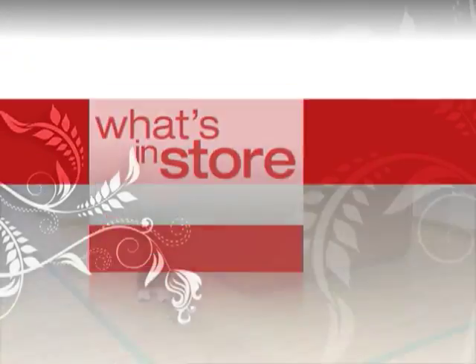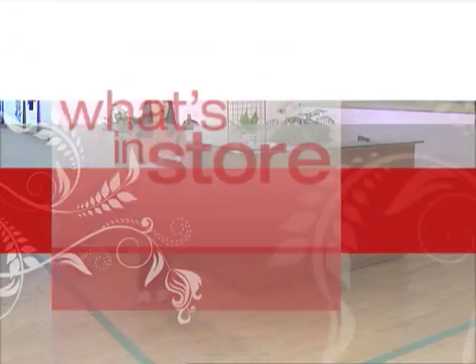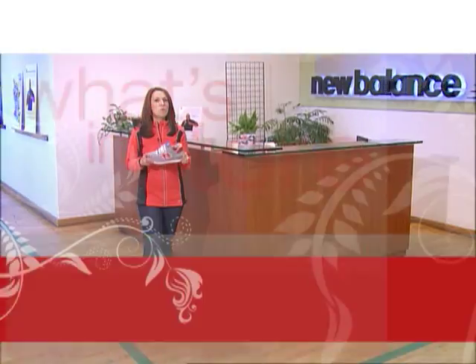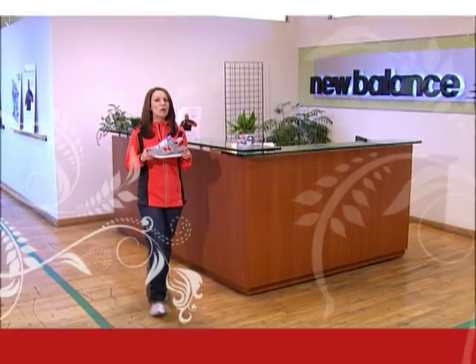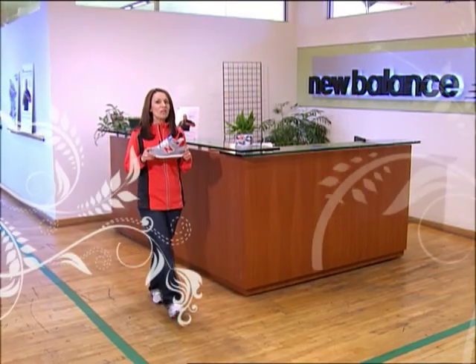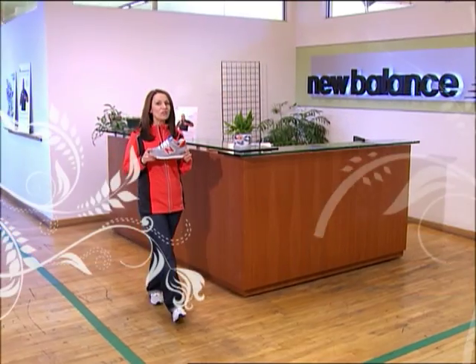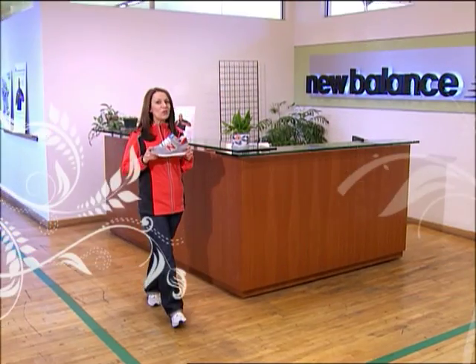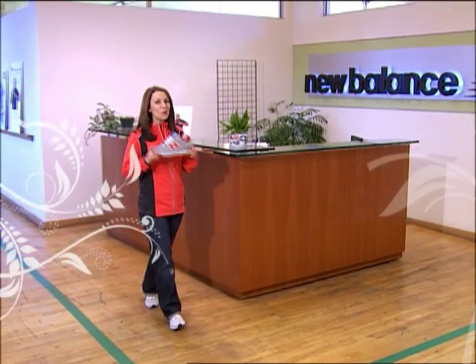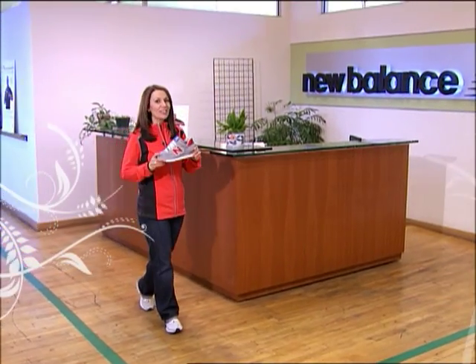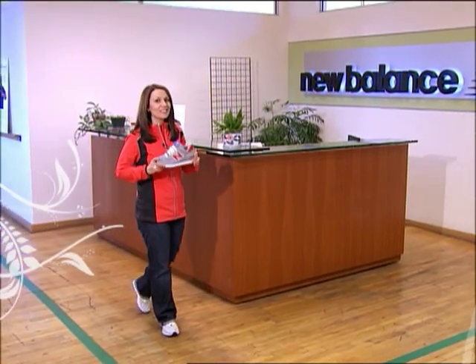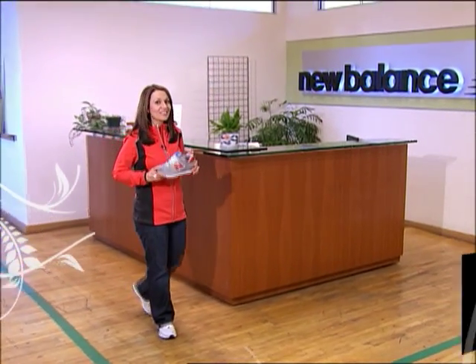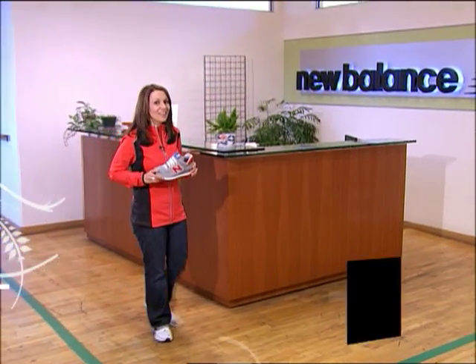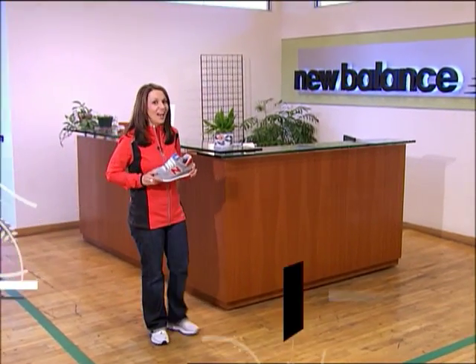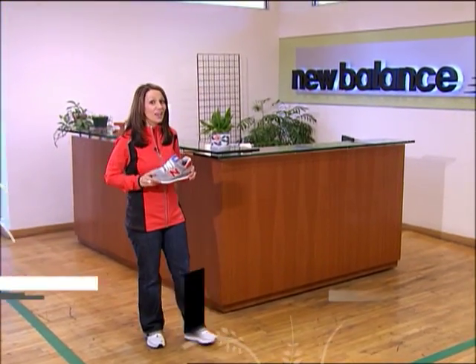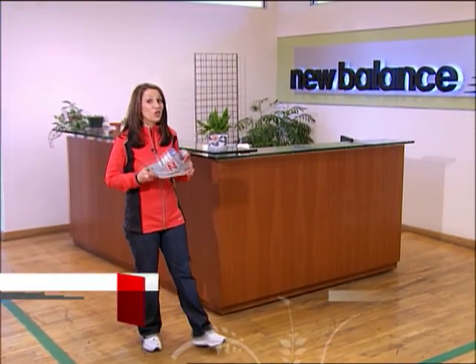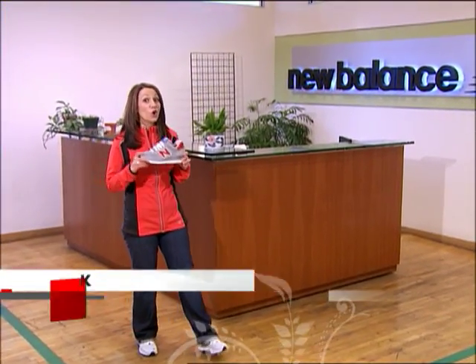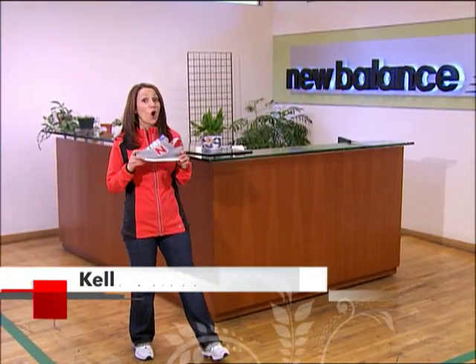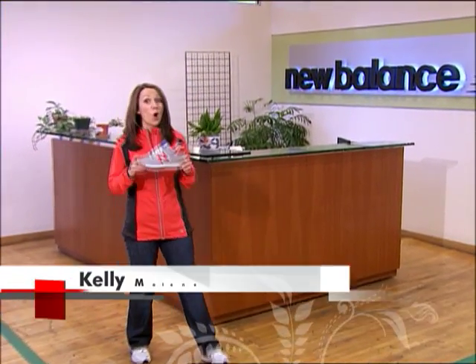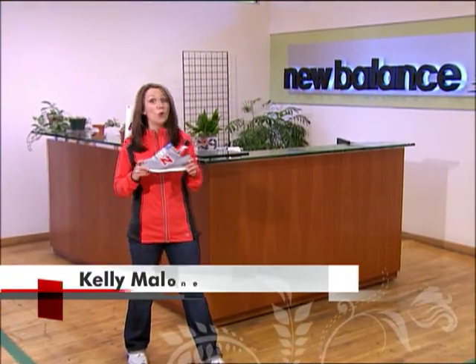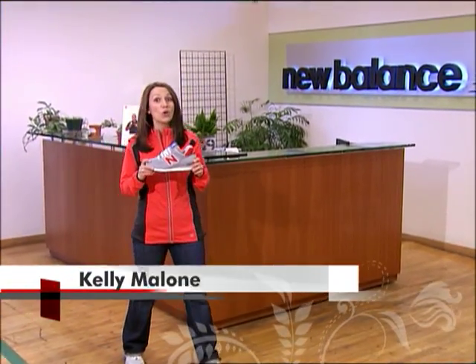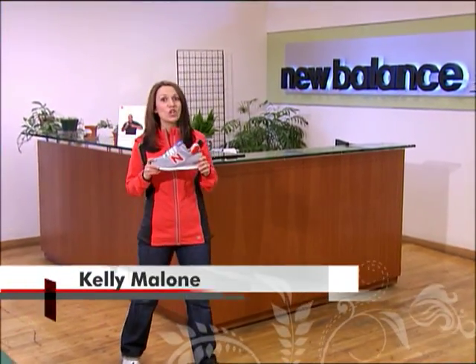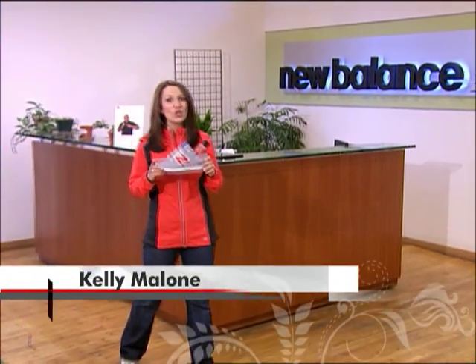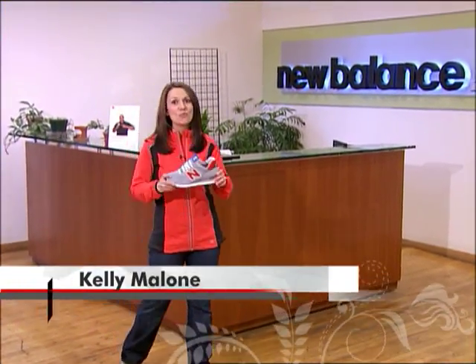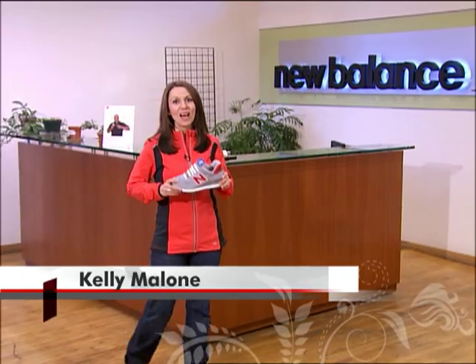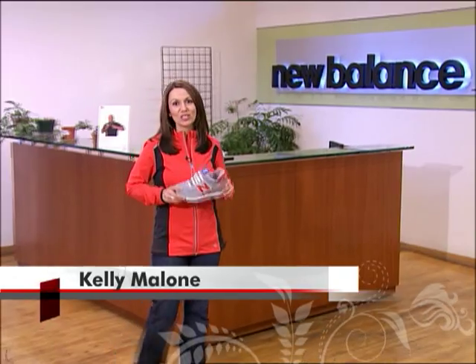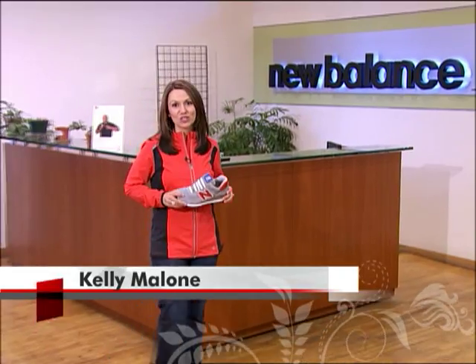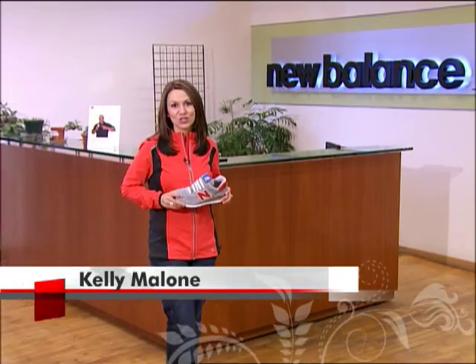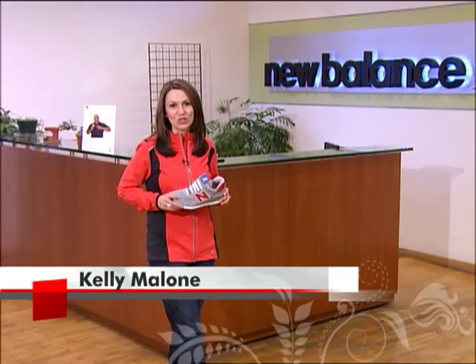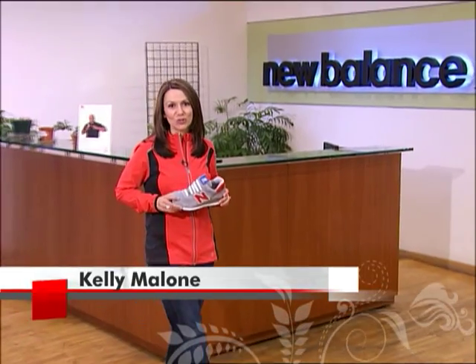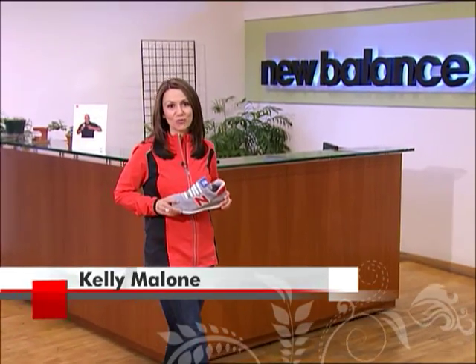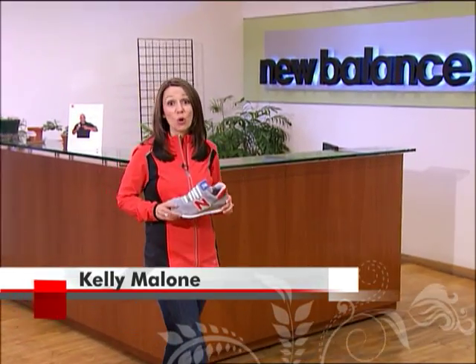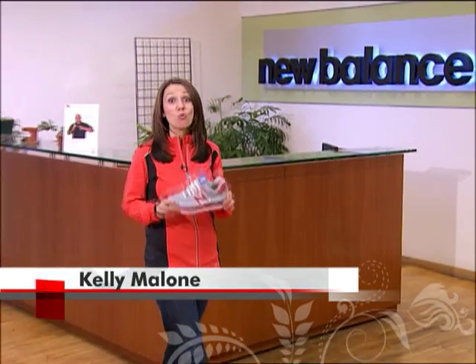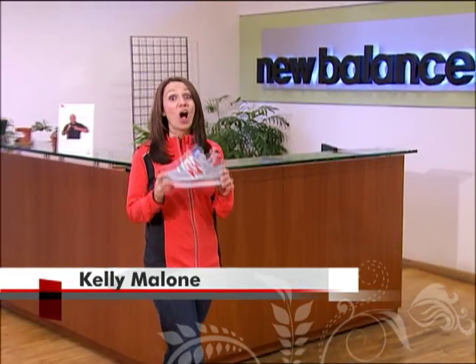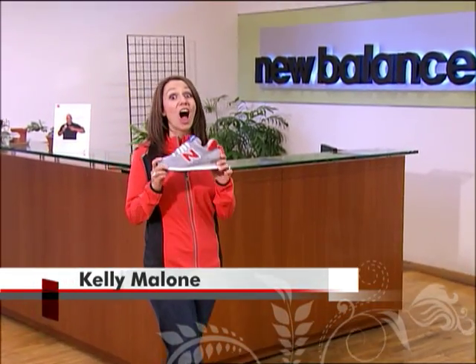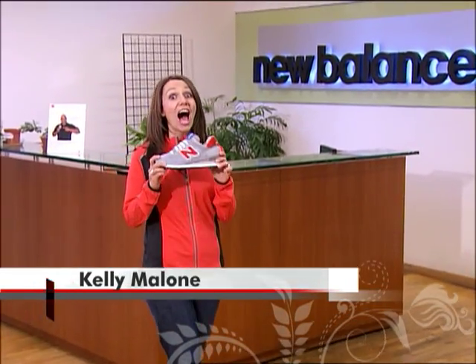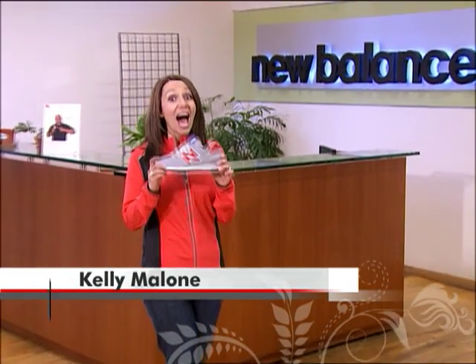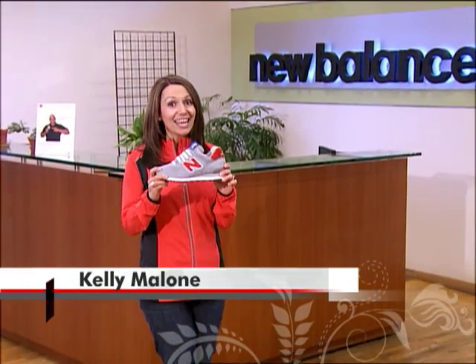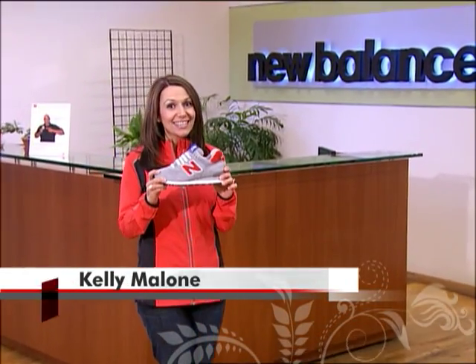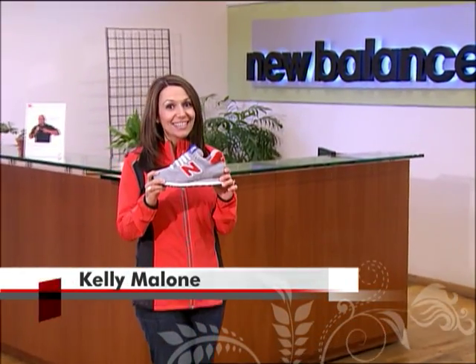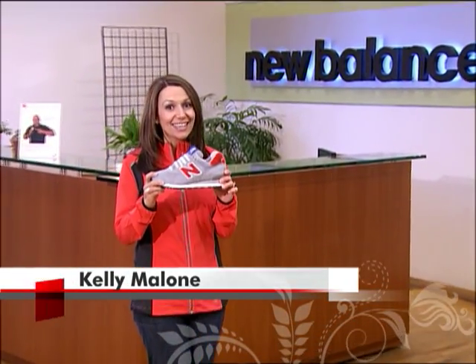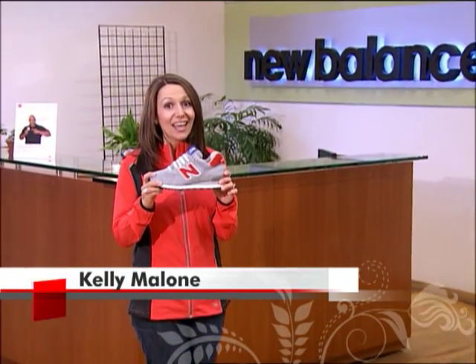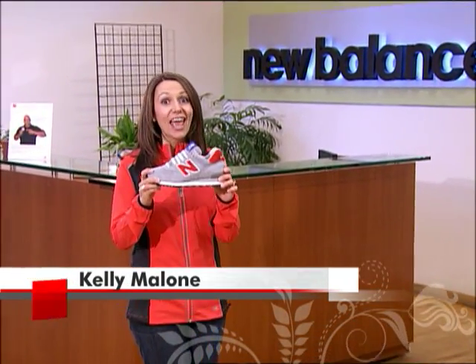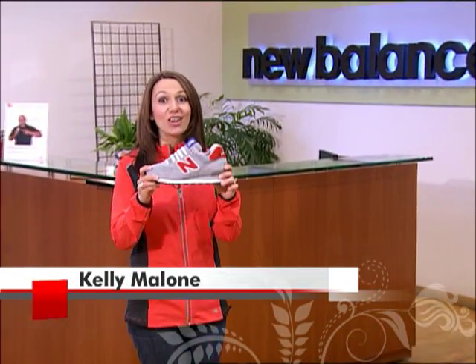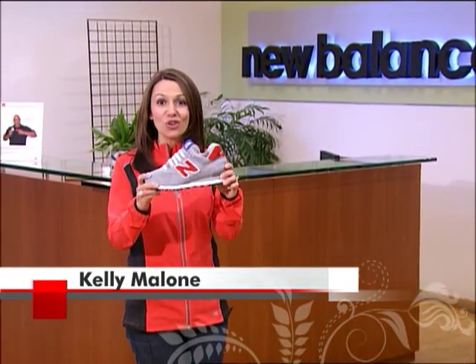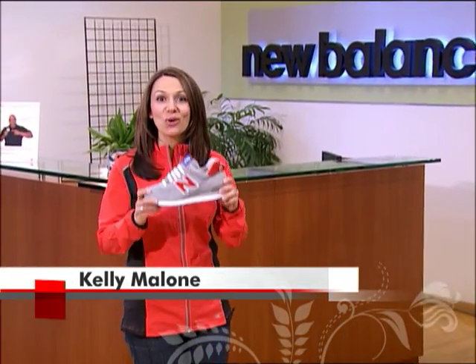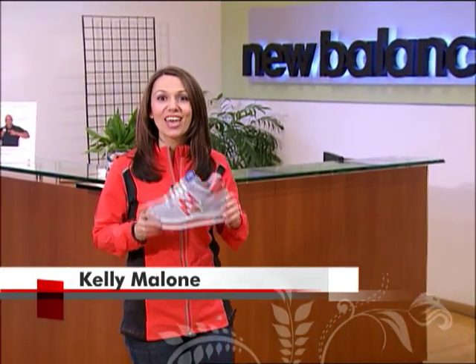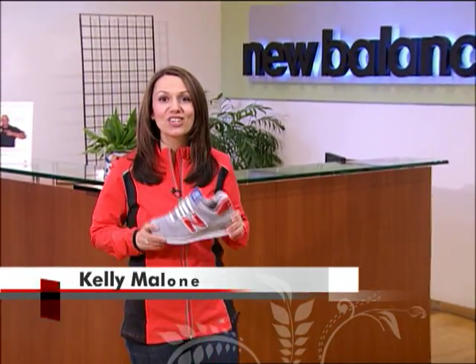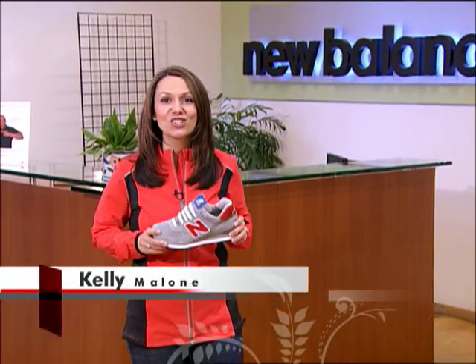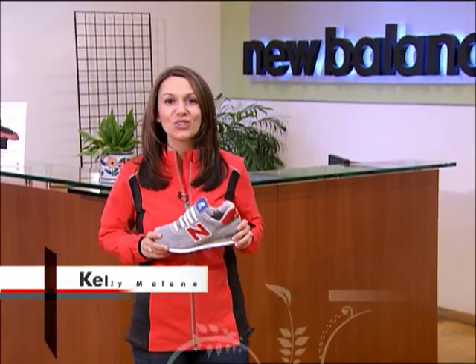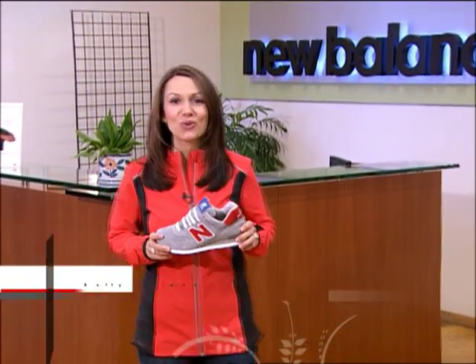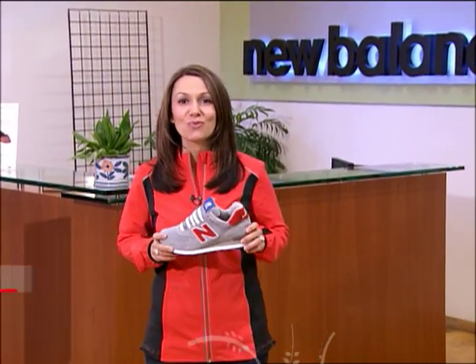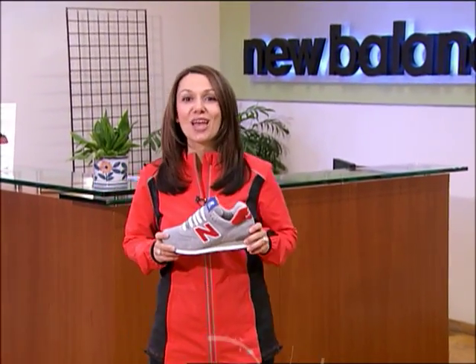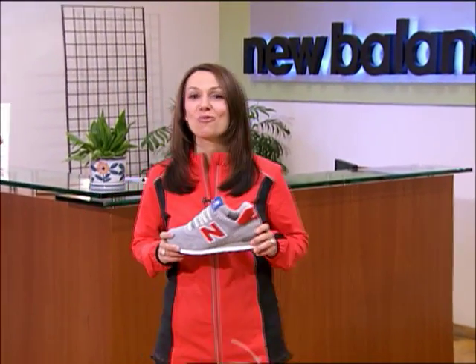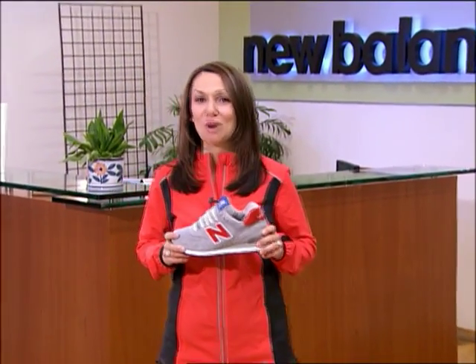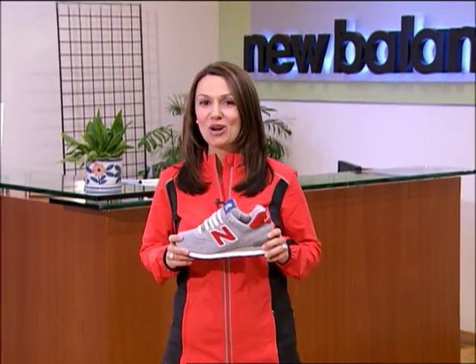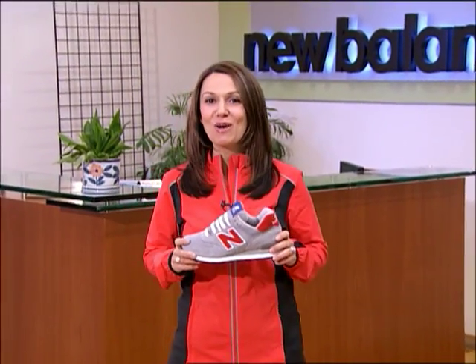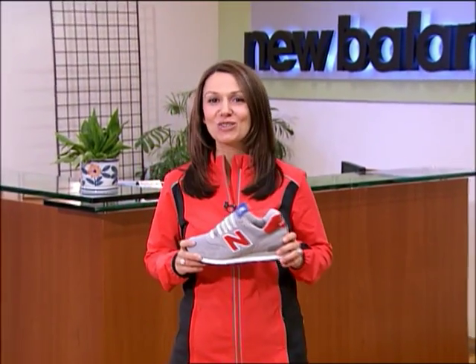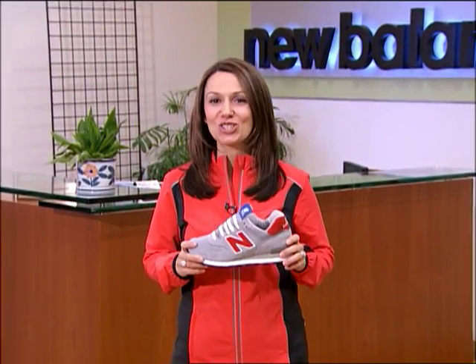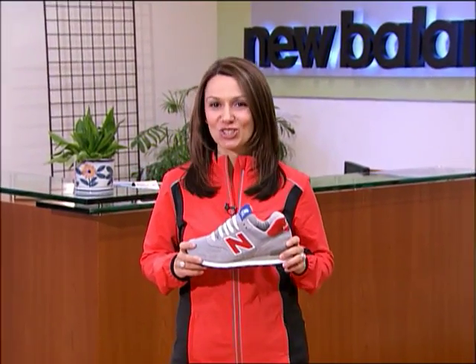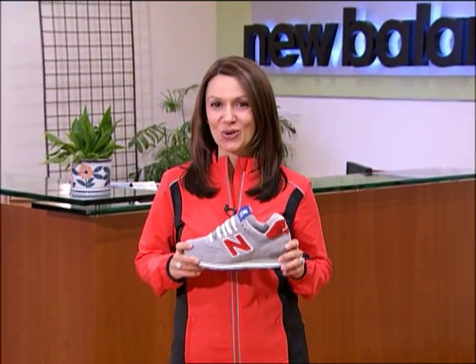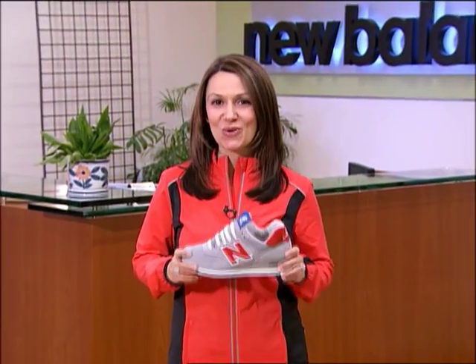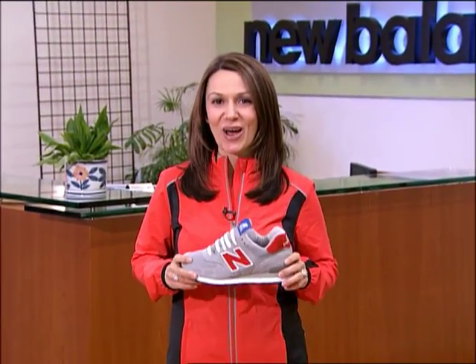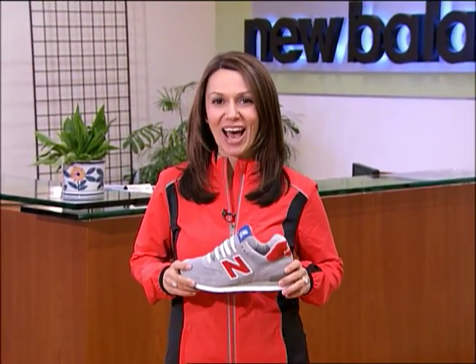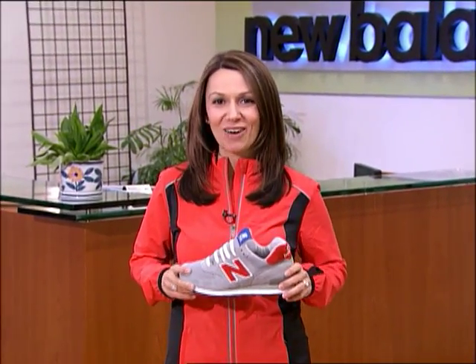What if you got to design your own New Balance shoe? Well, I did, and you can too, and we're about to show you how.